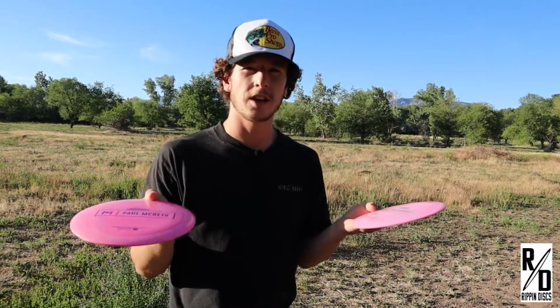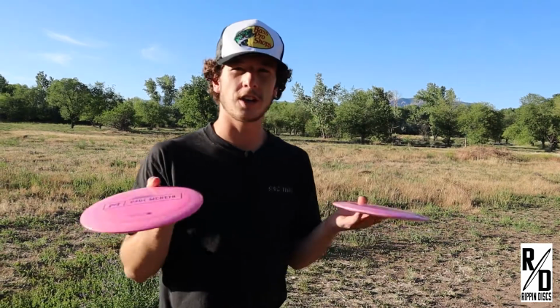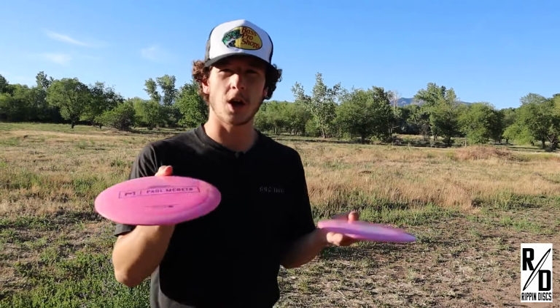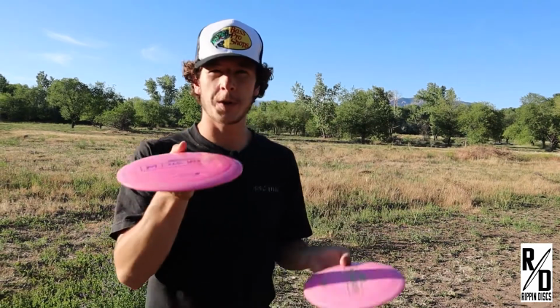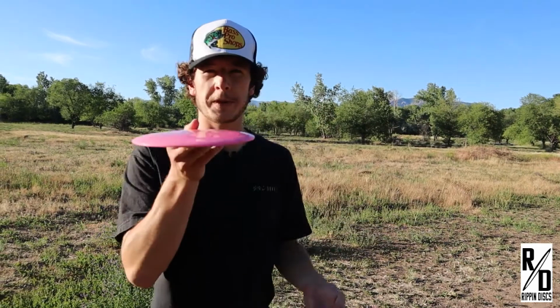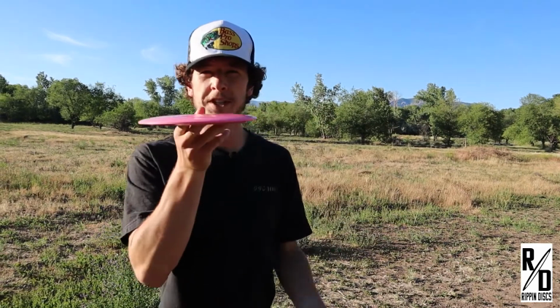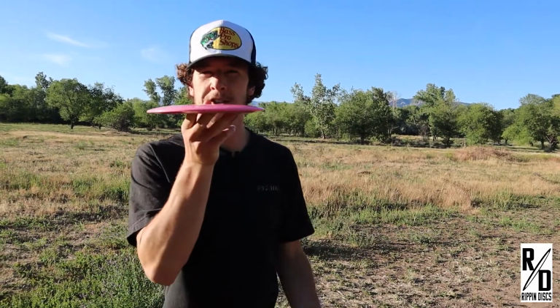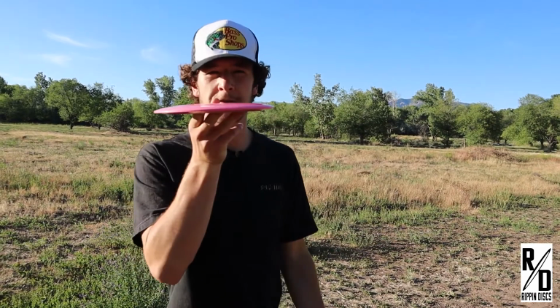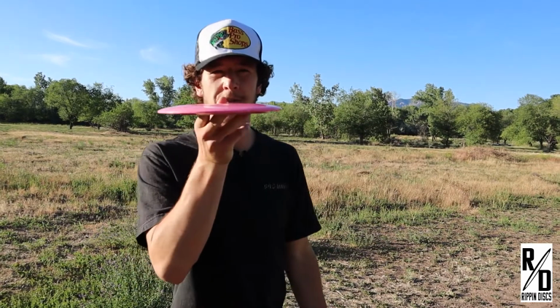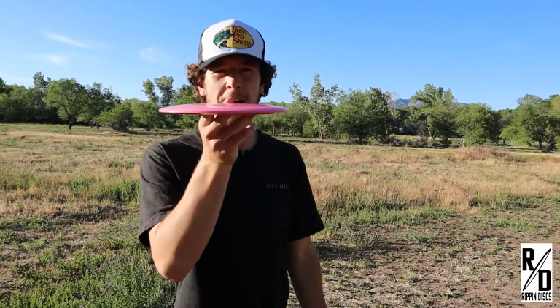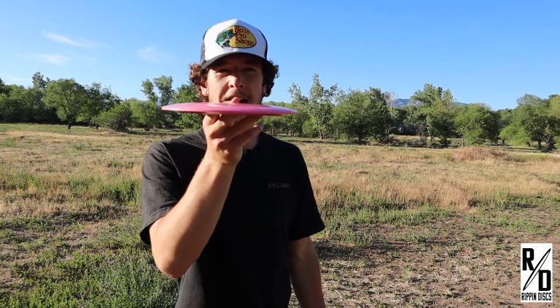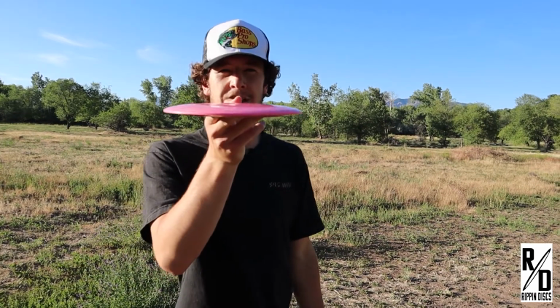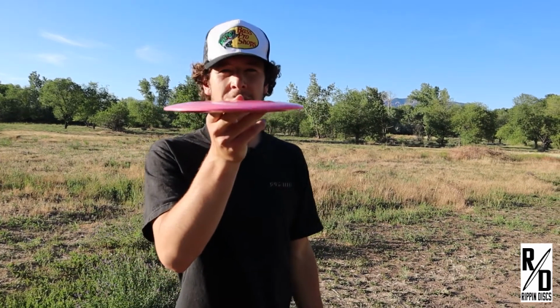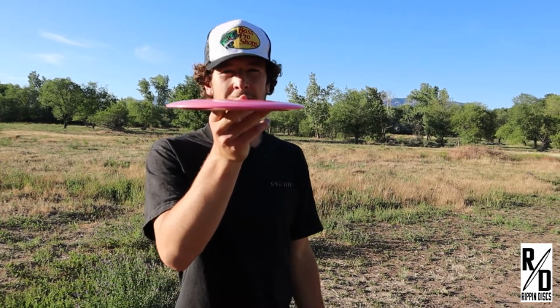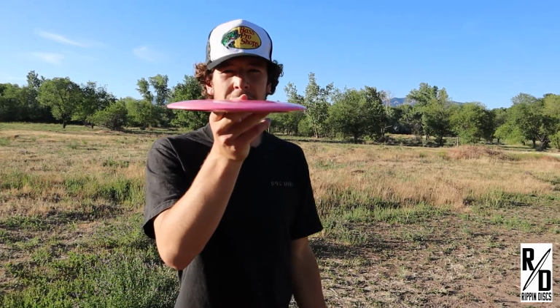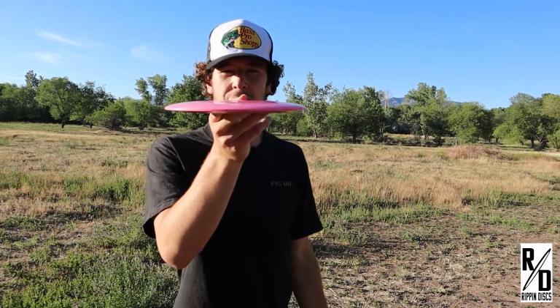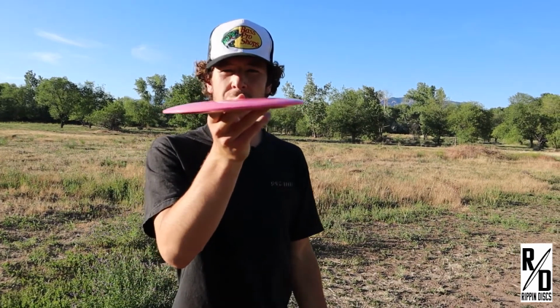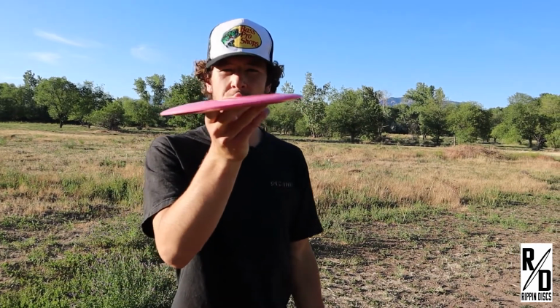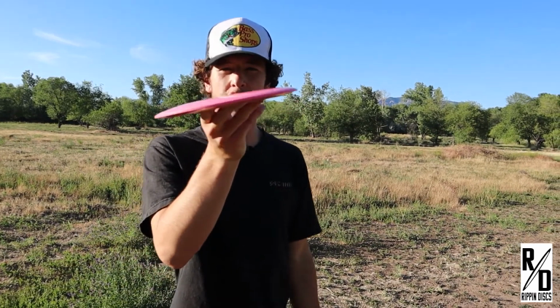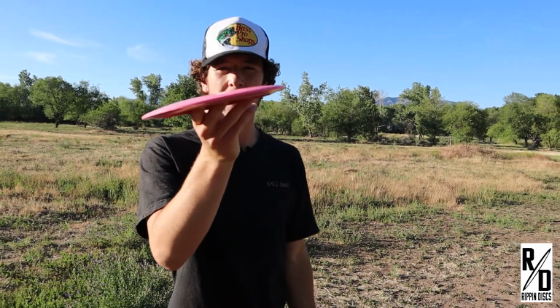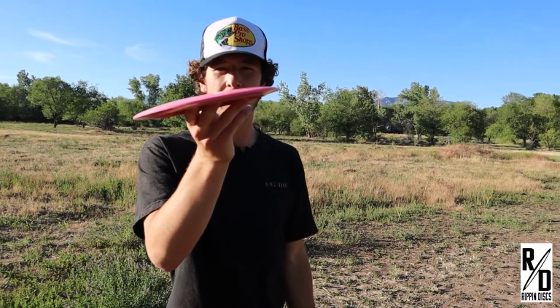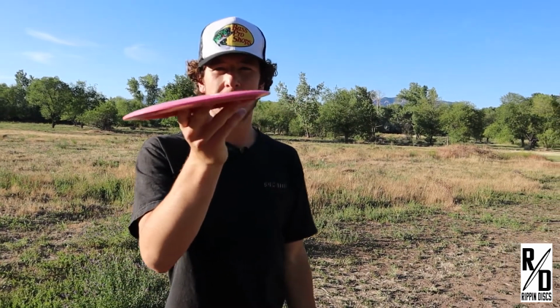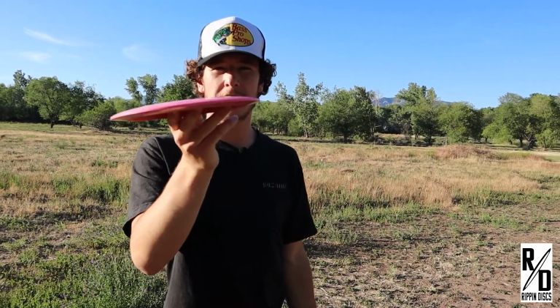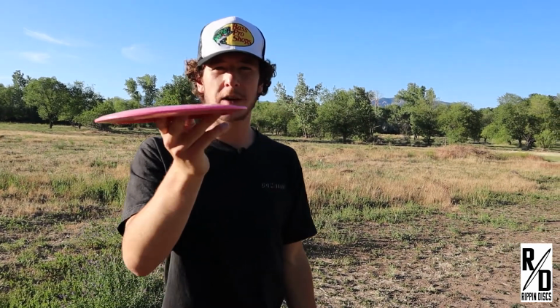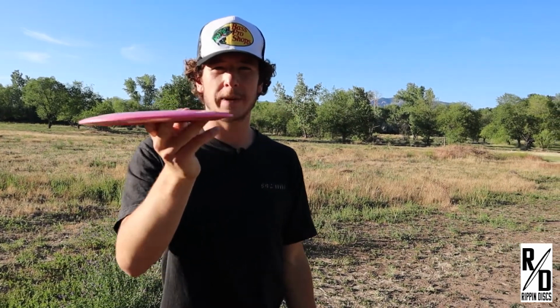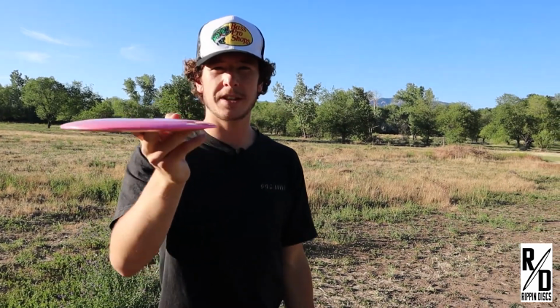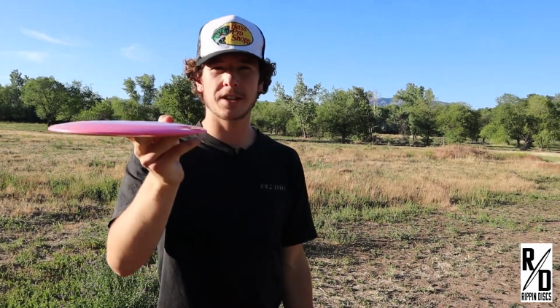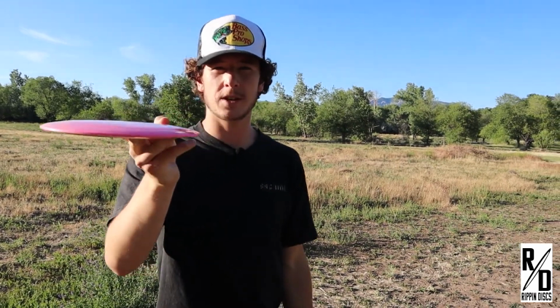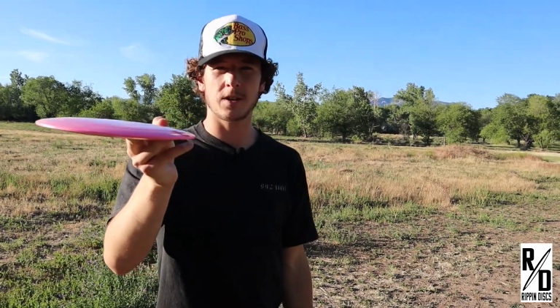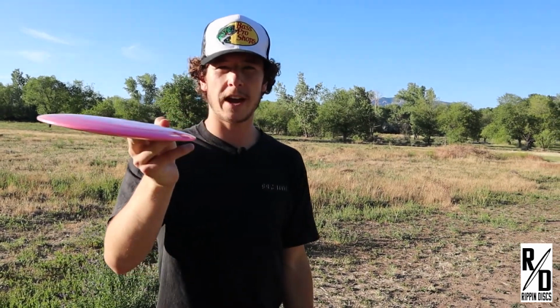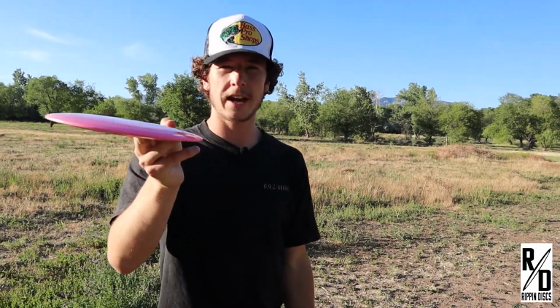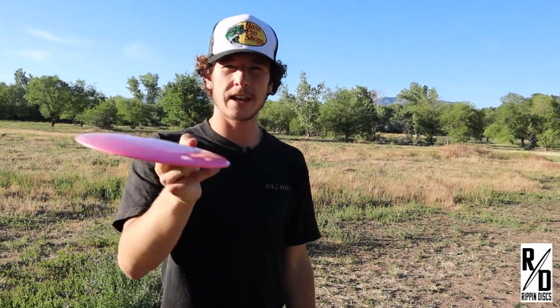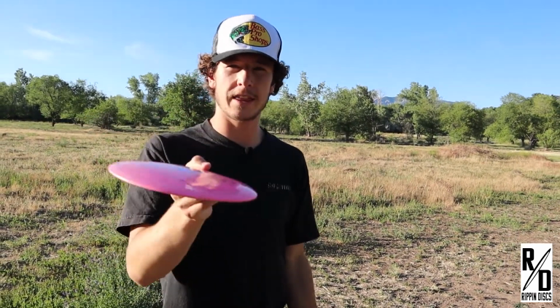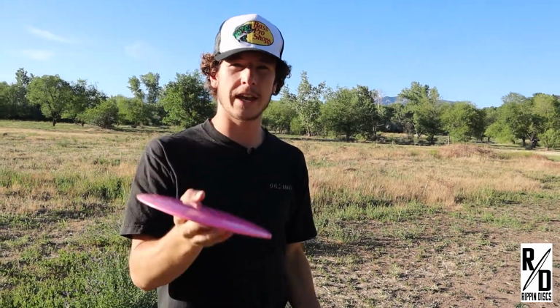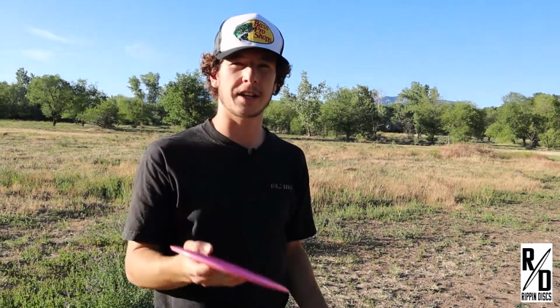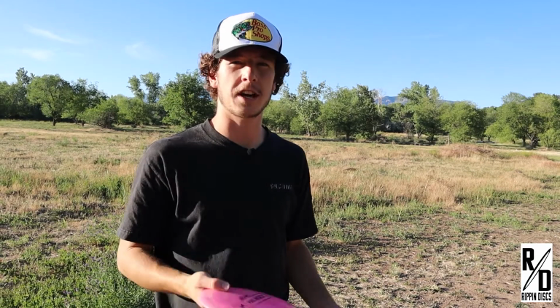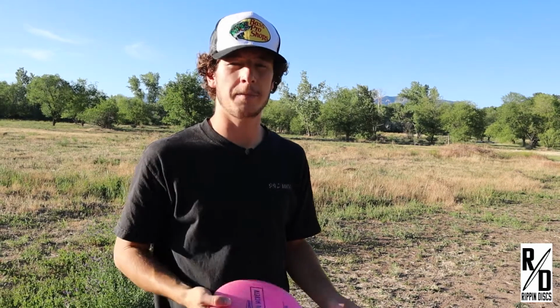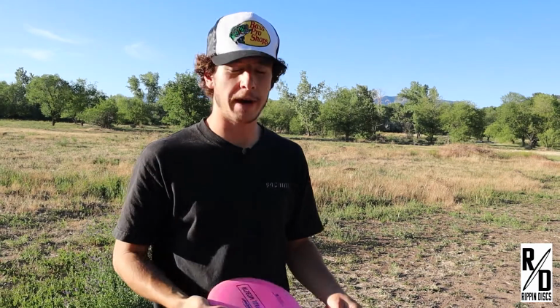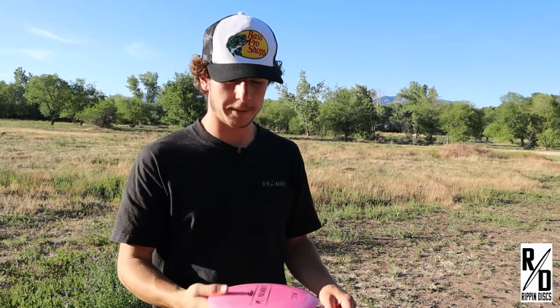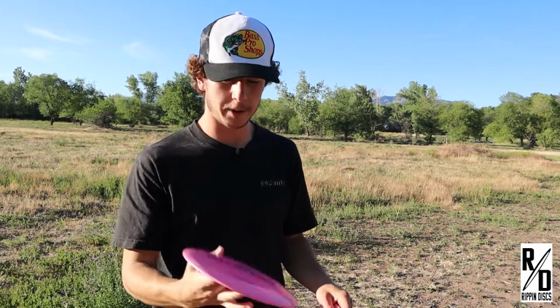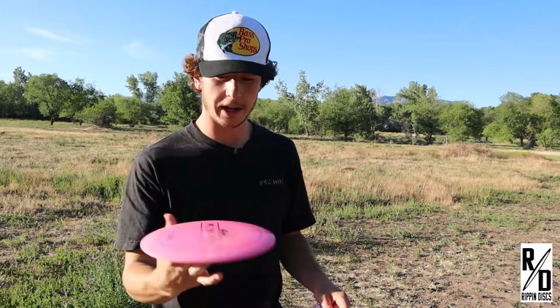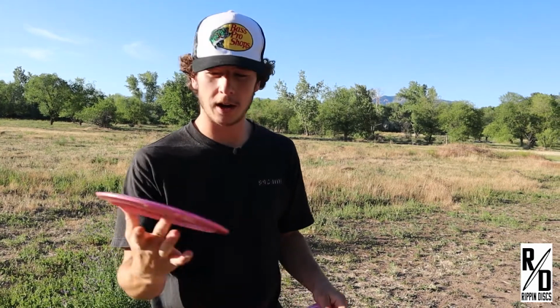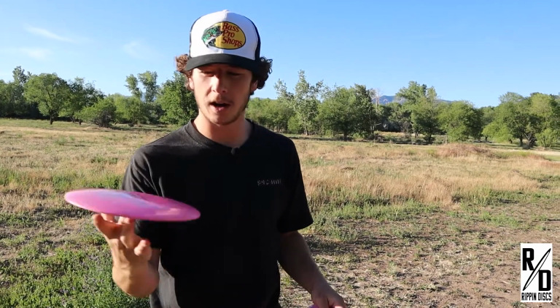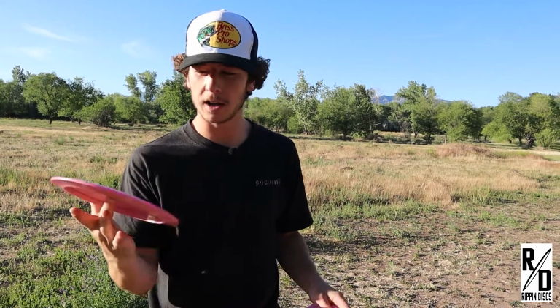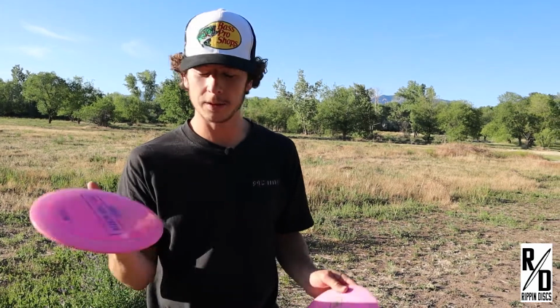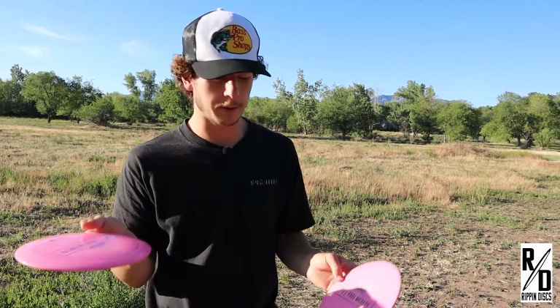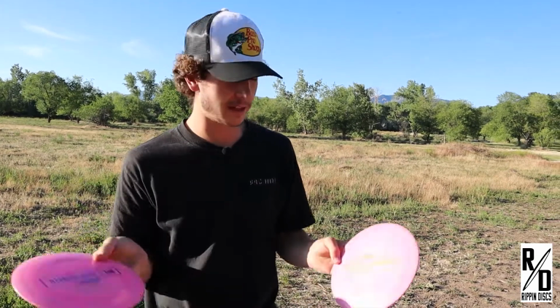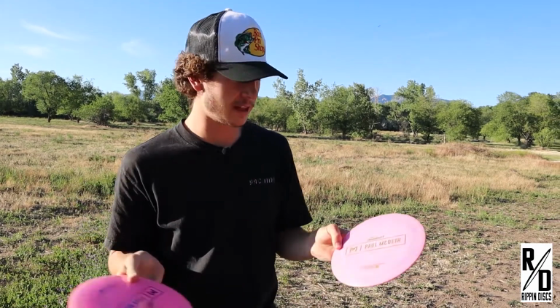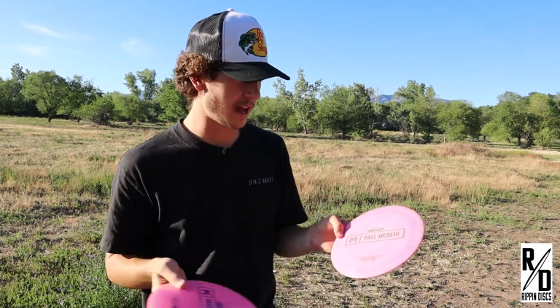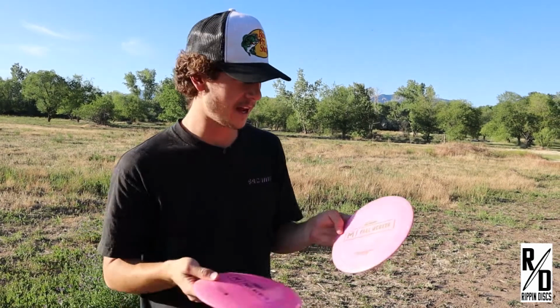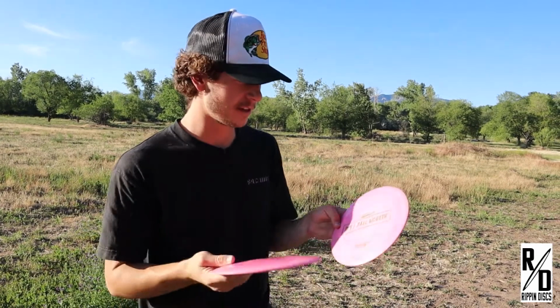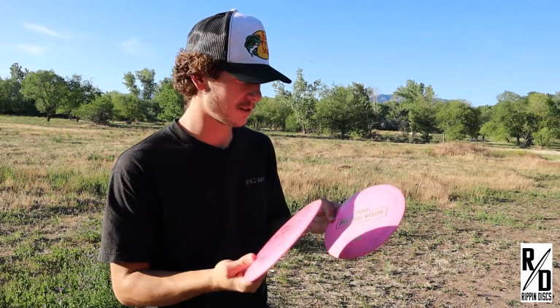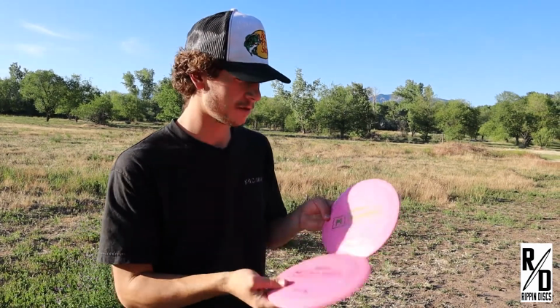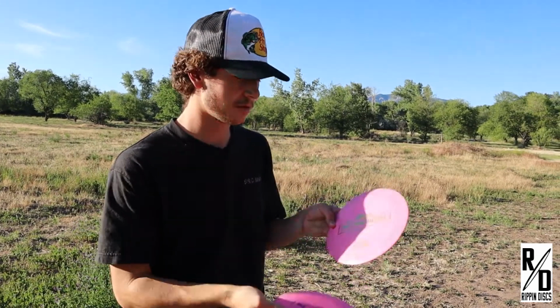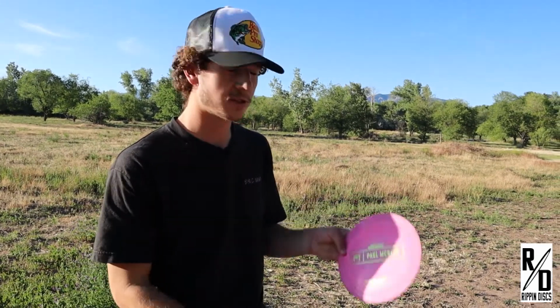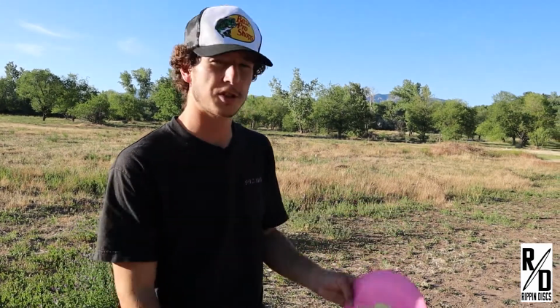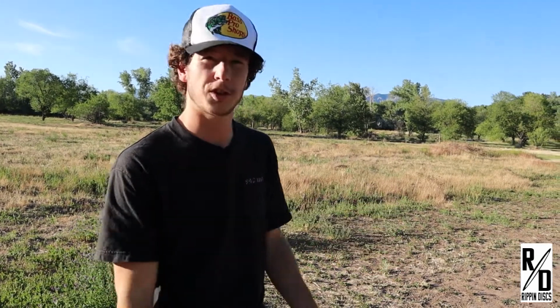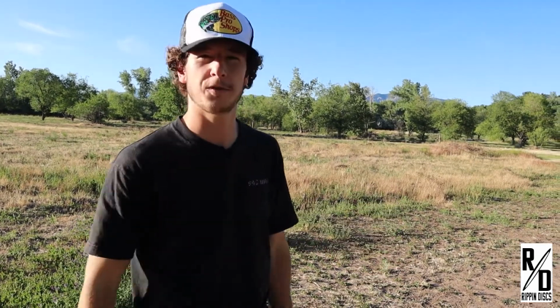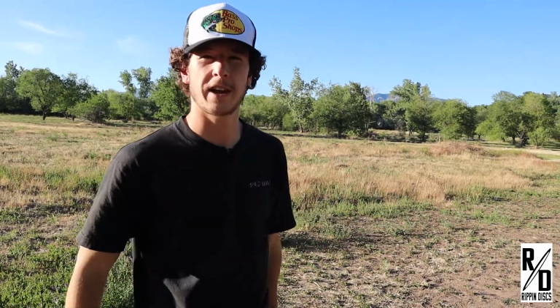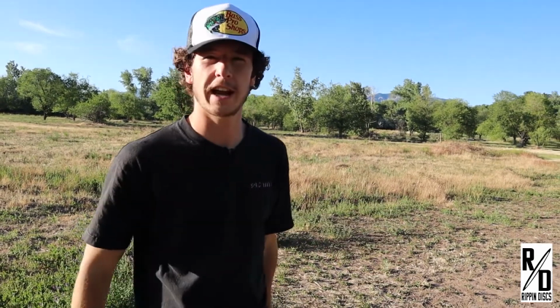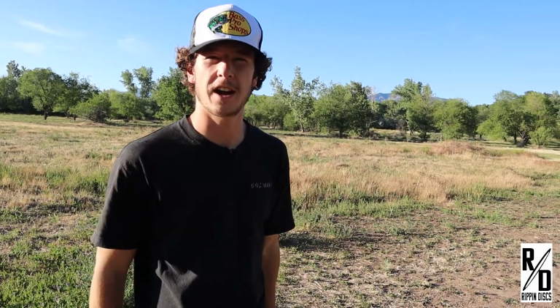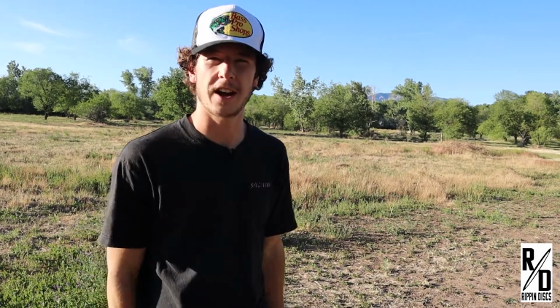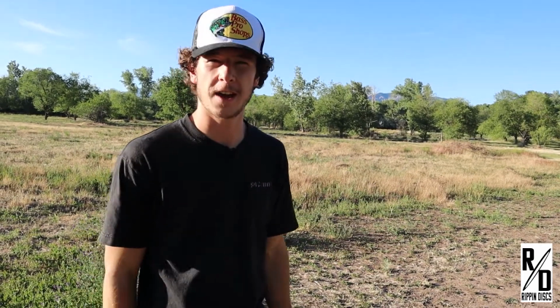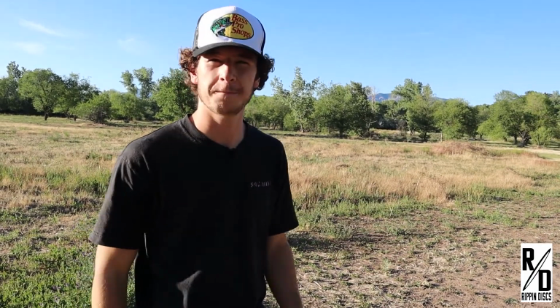Going with just a flat shot, it should ride a little bit to the right and then come back pretty hard with that two fade on it.